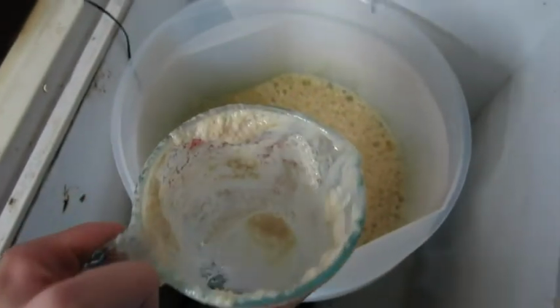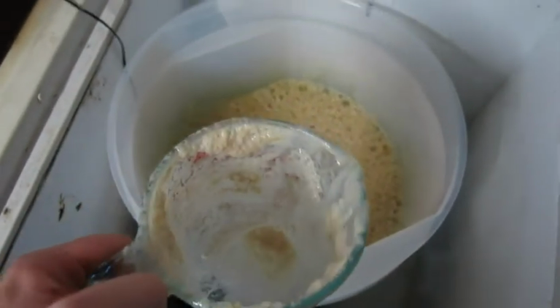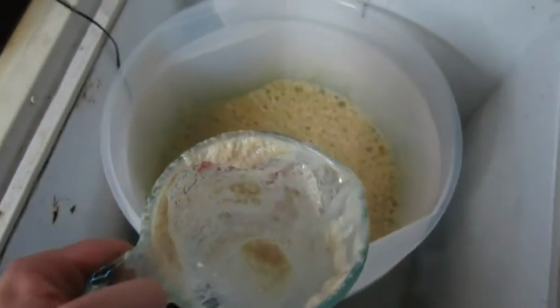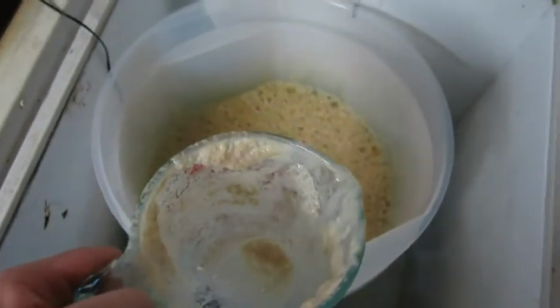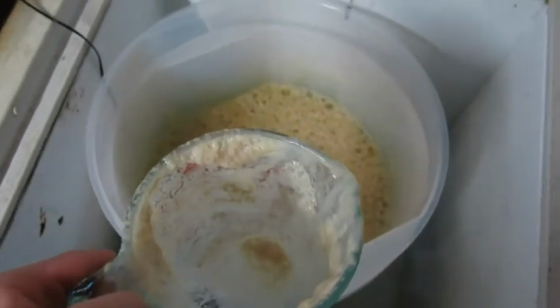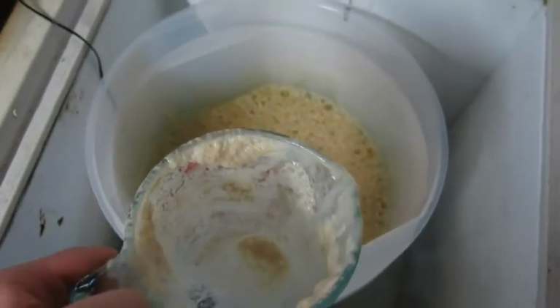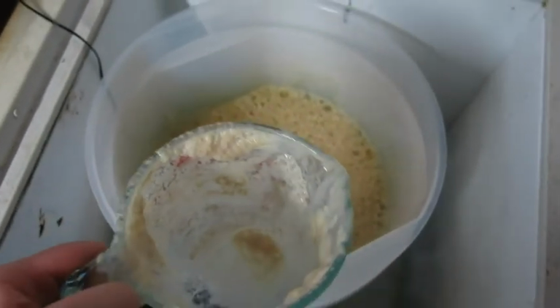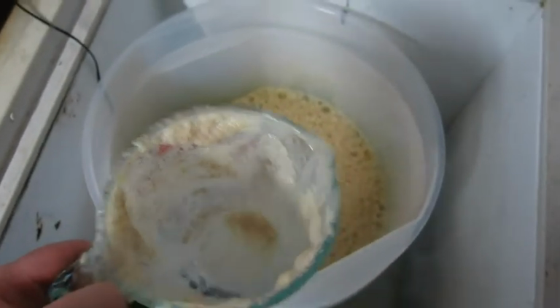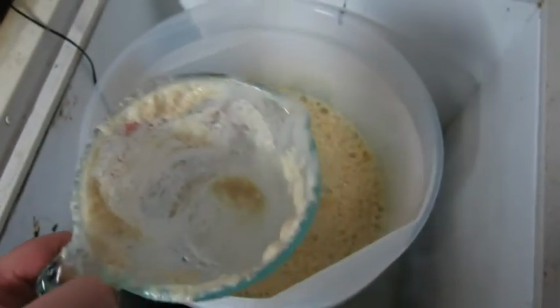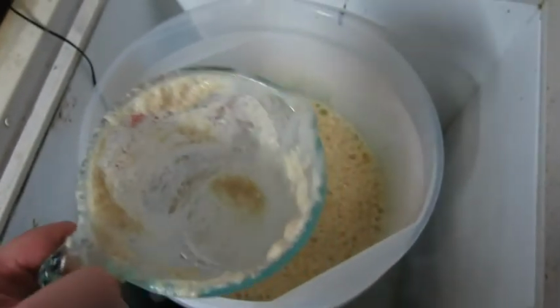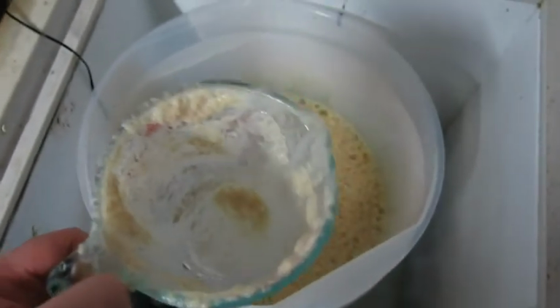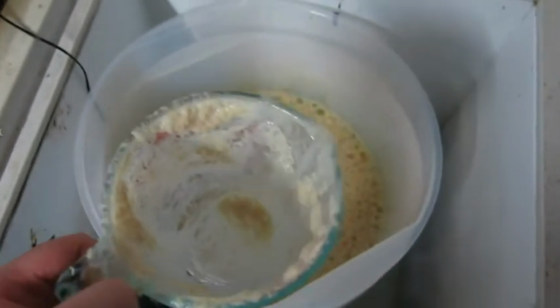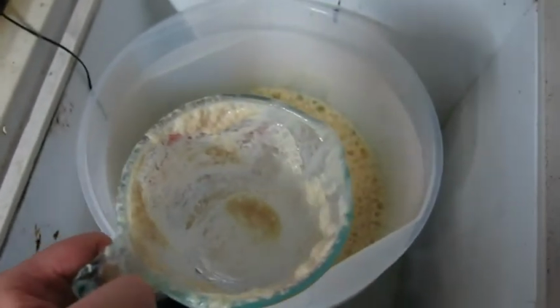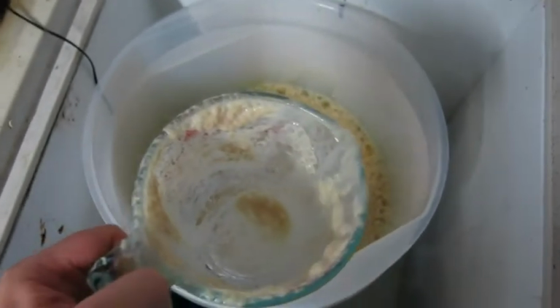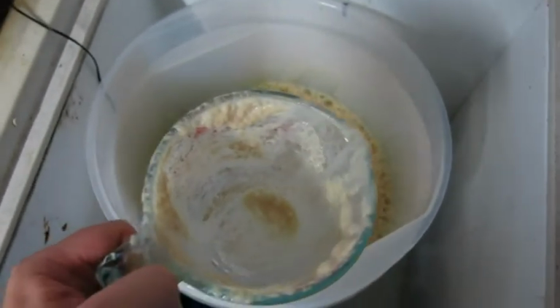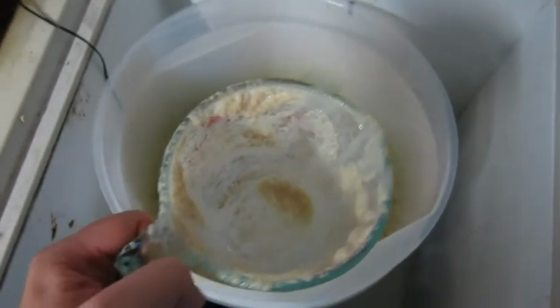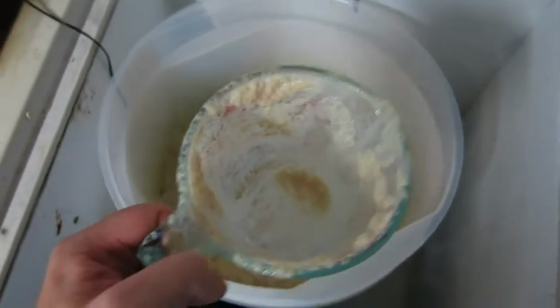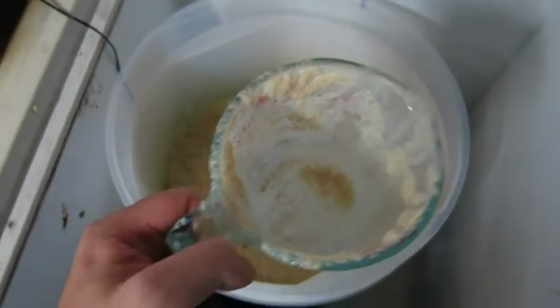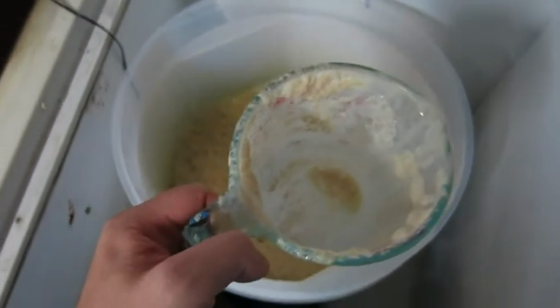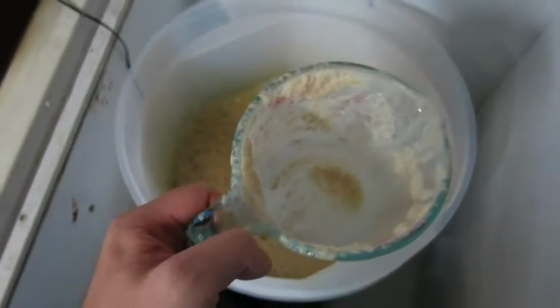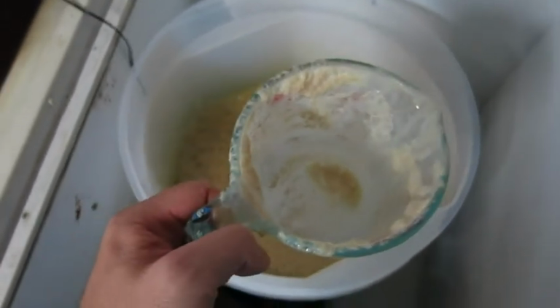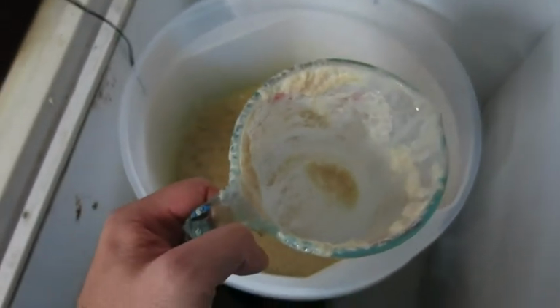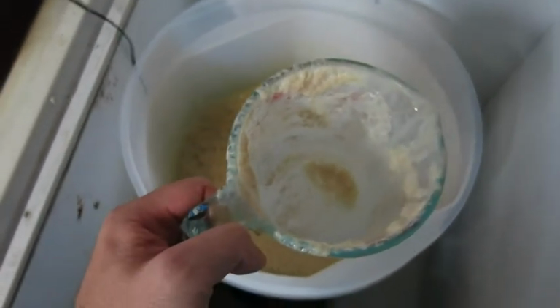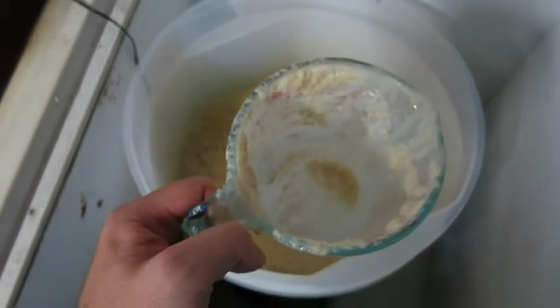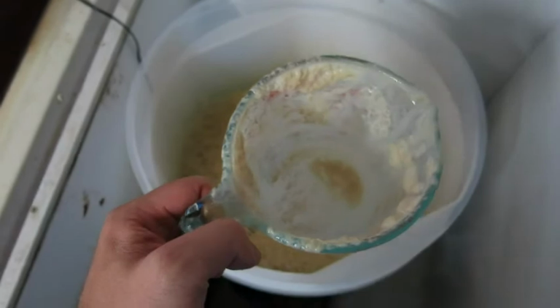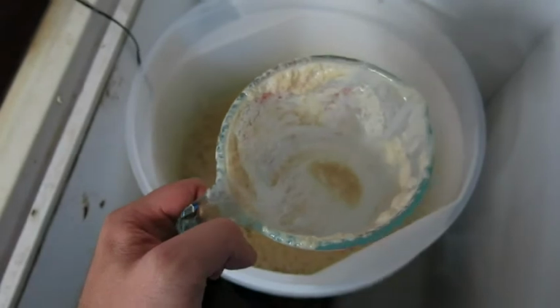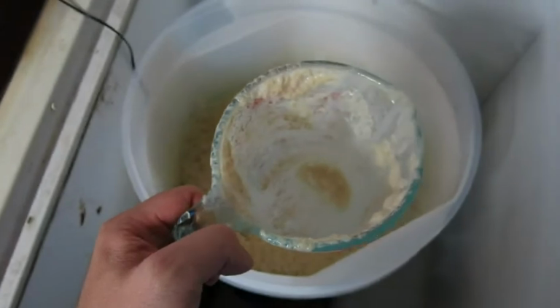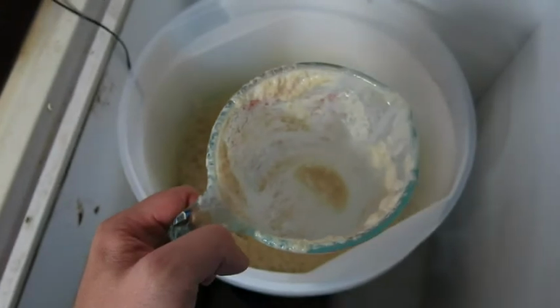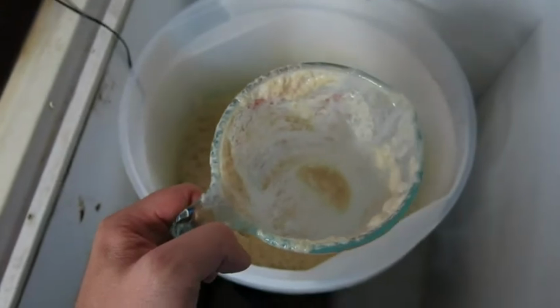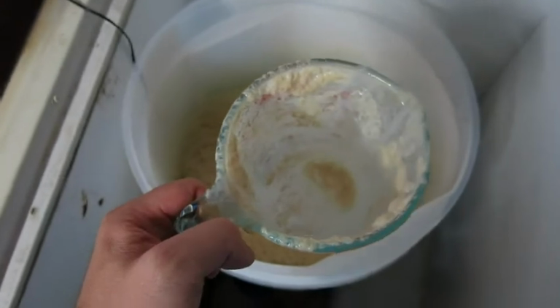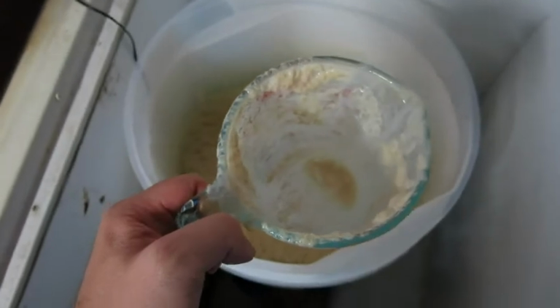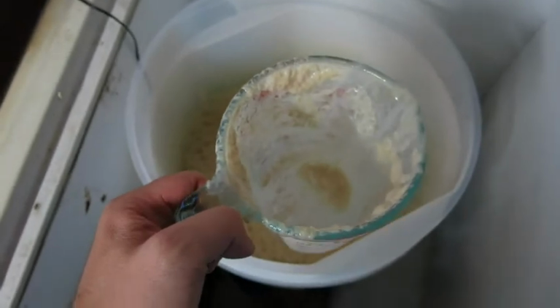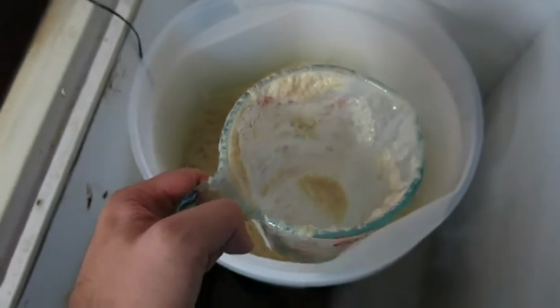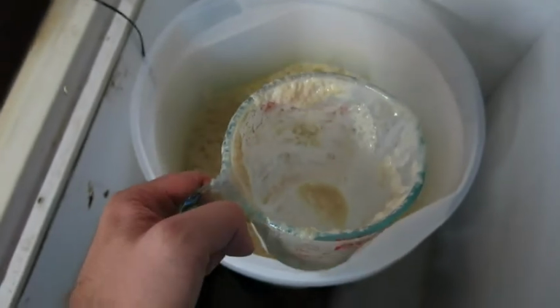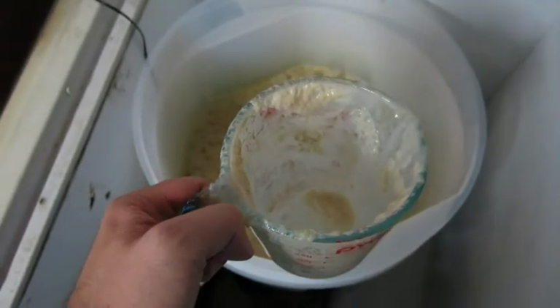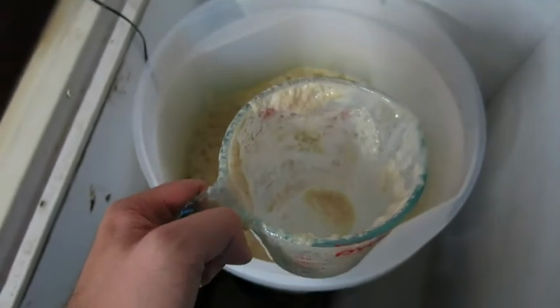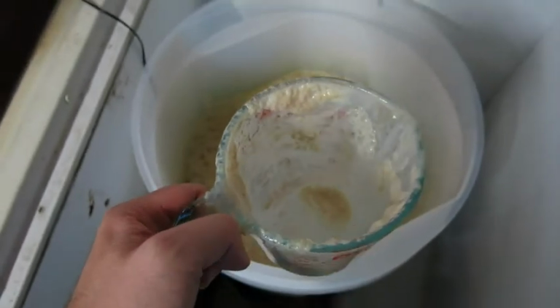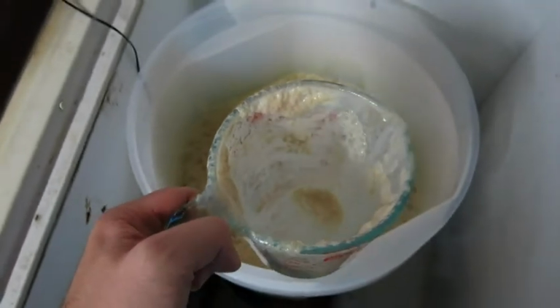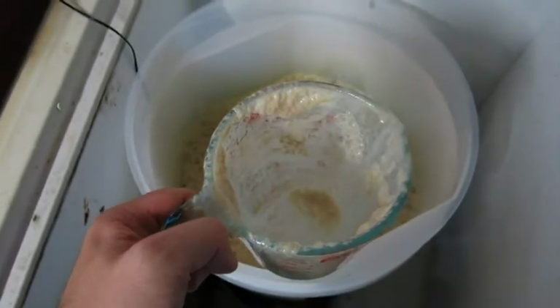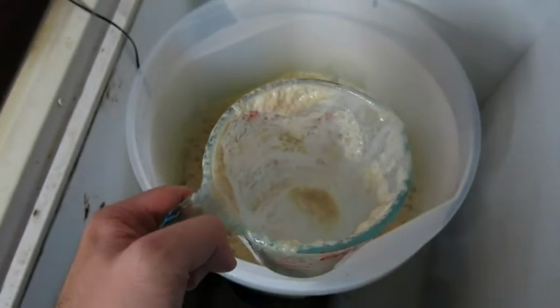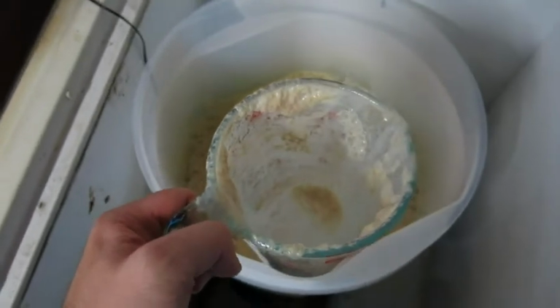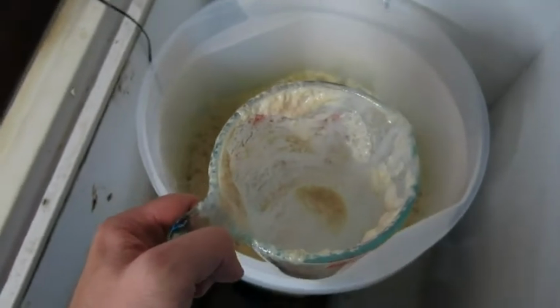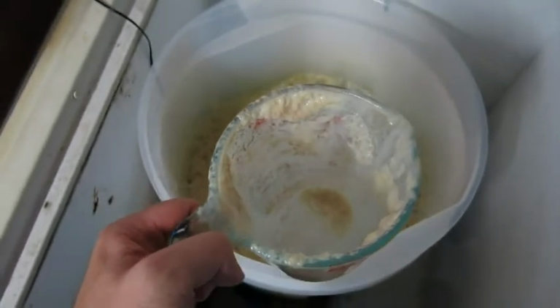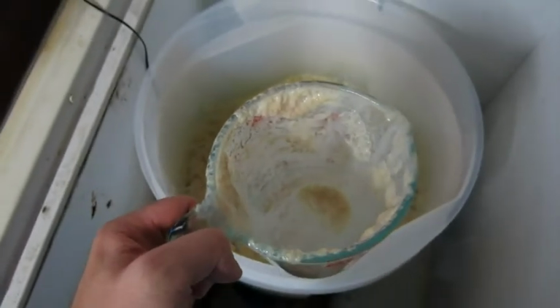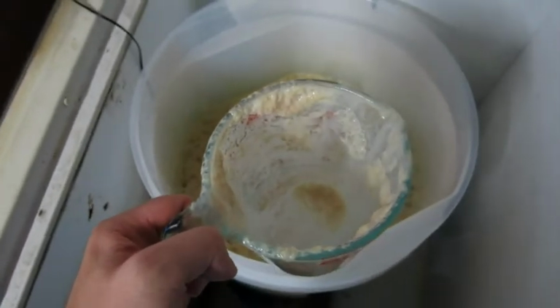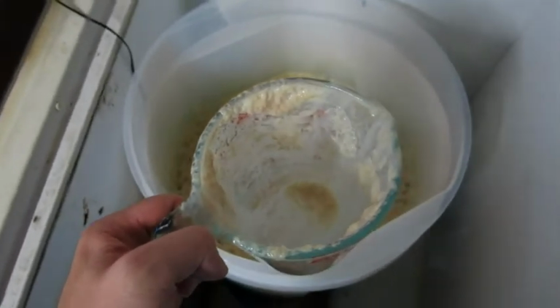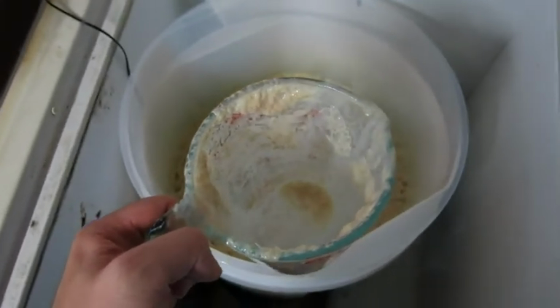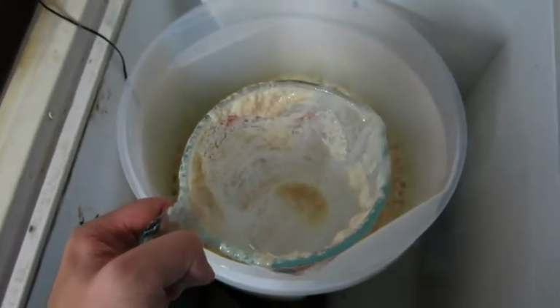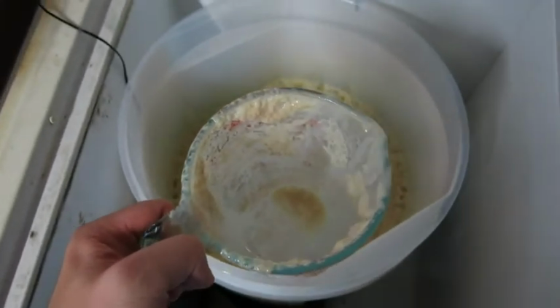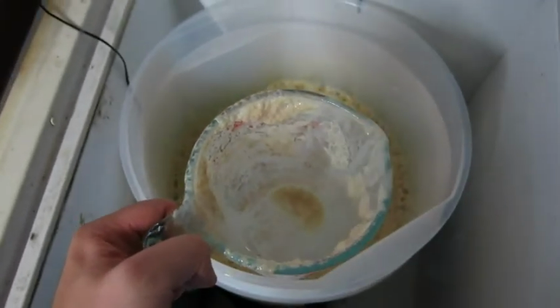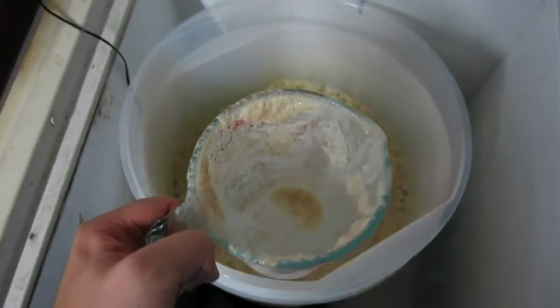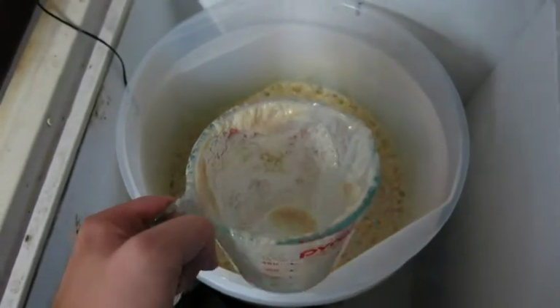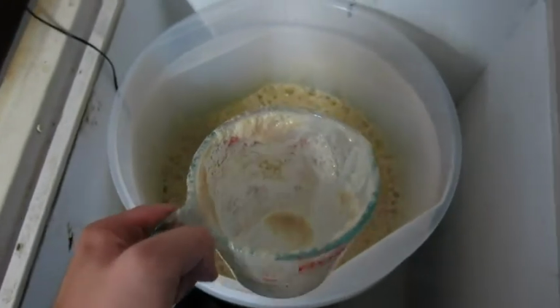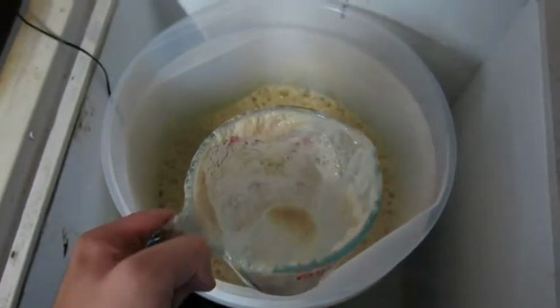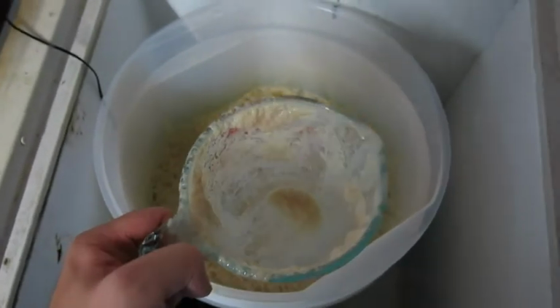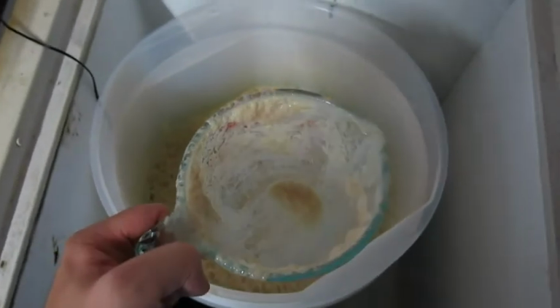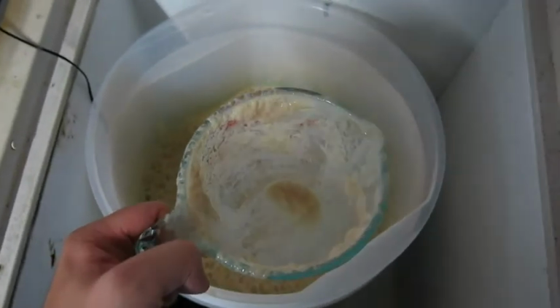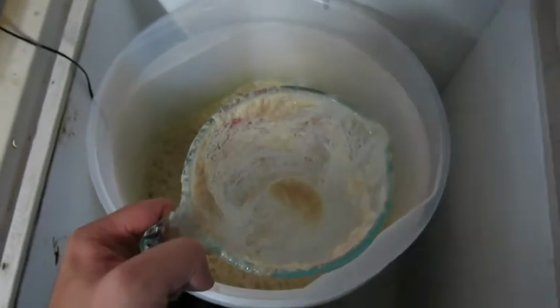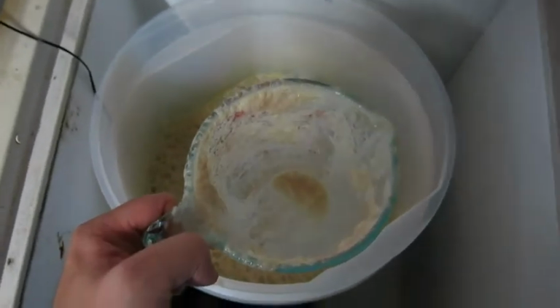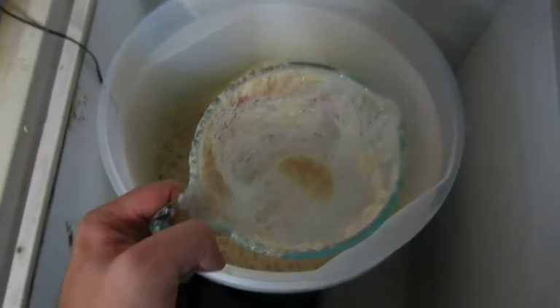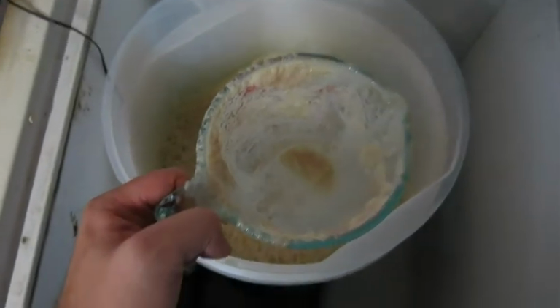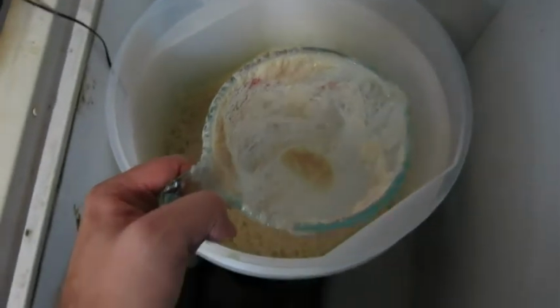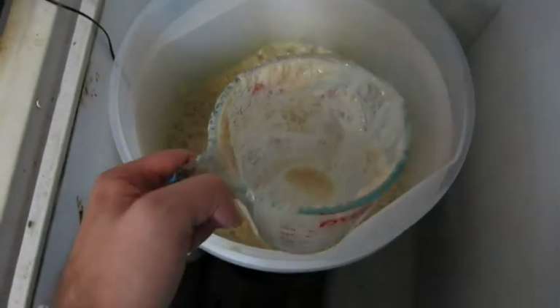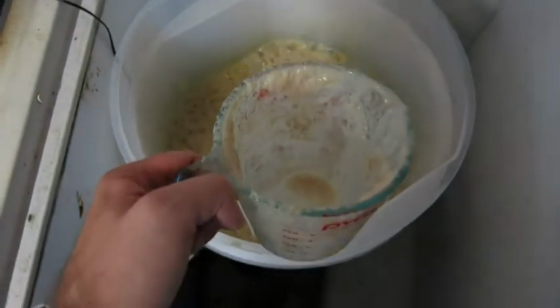There's the imperial stout brew day — see you in a couple of months when this is conditioned!